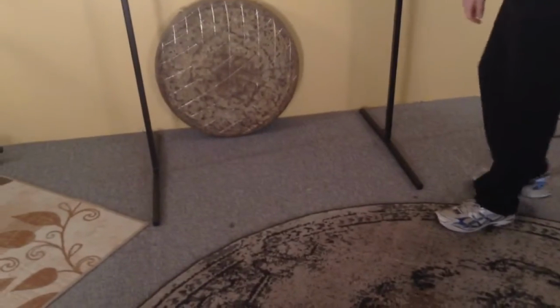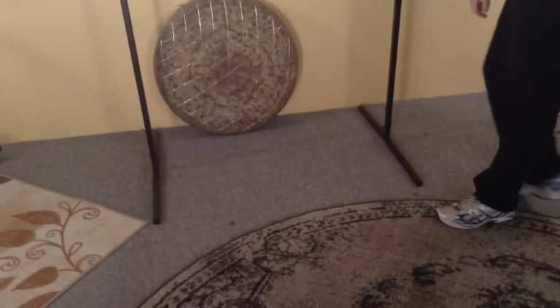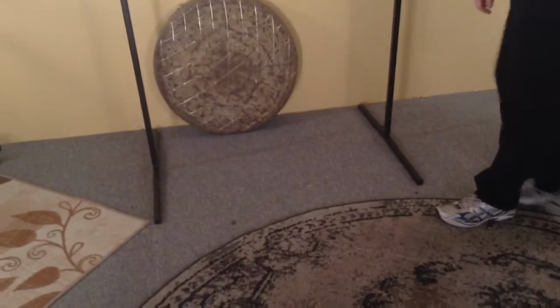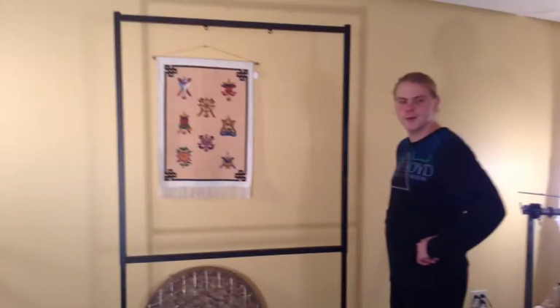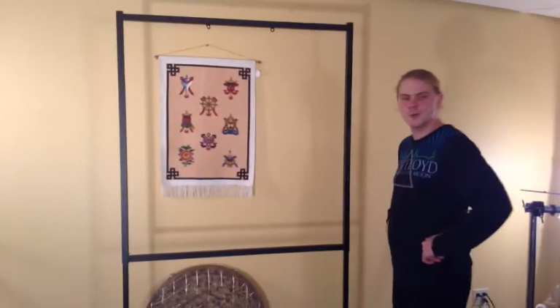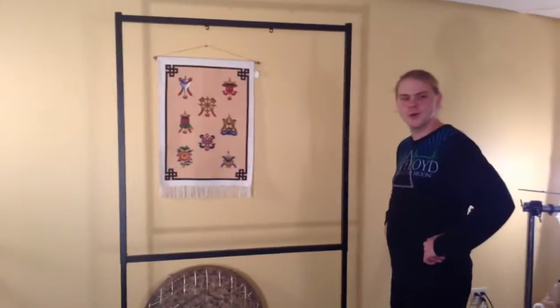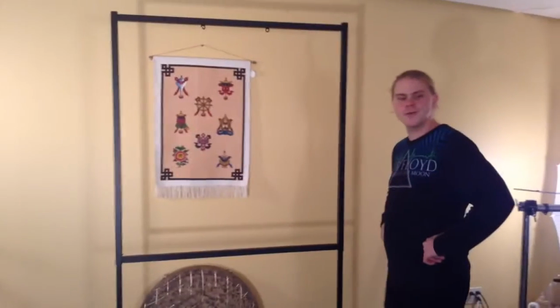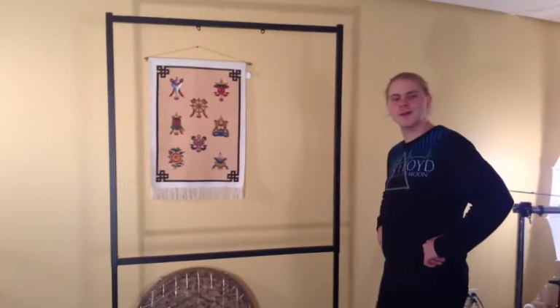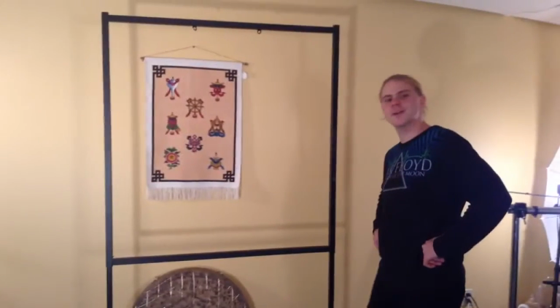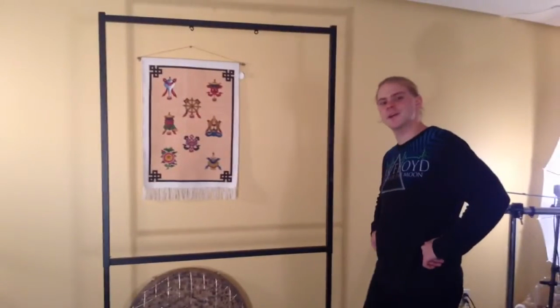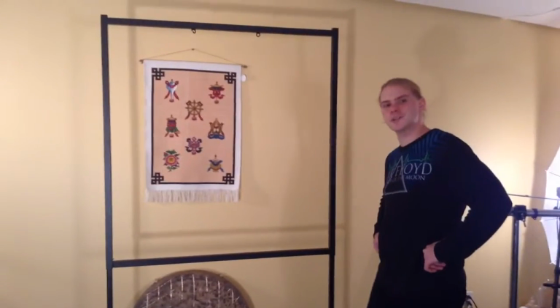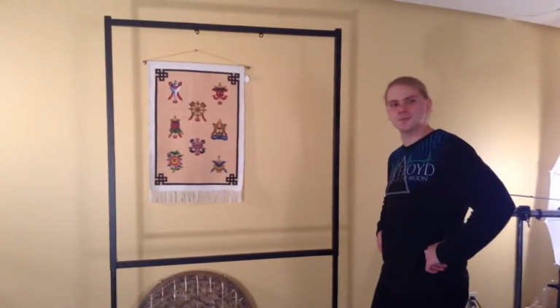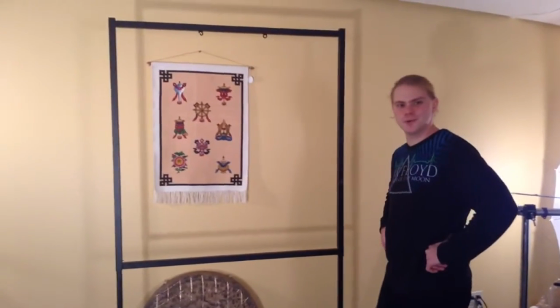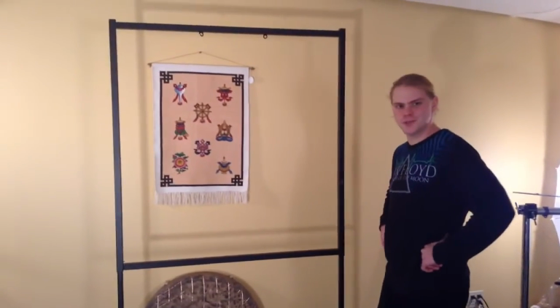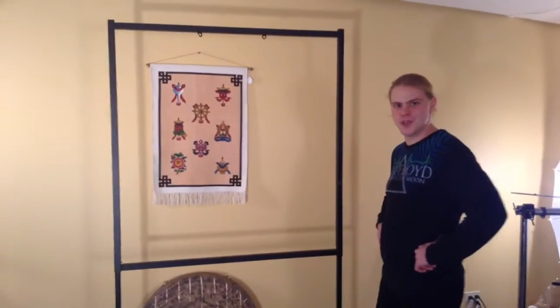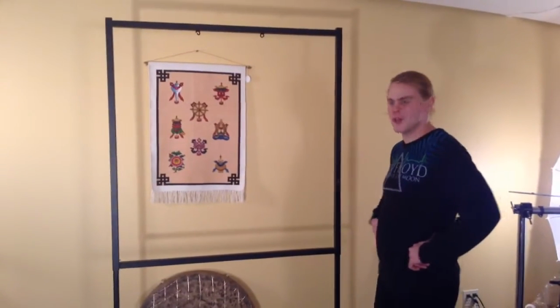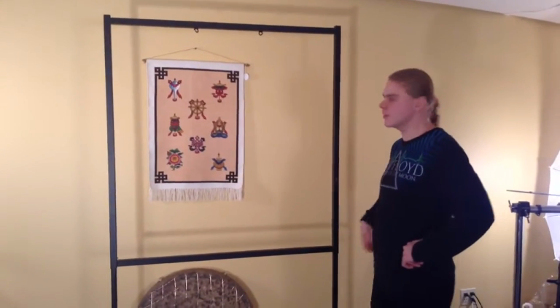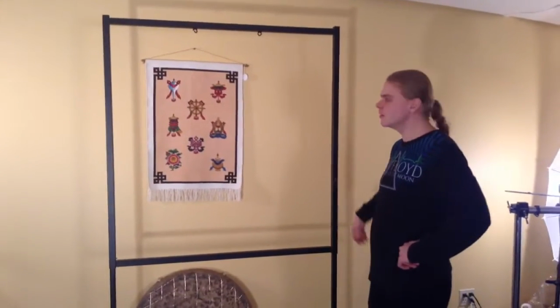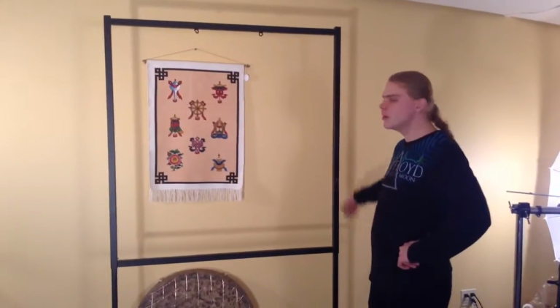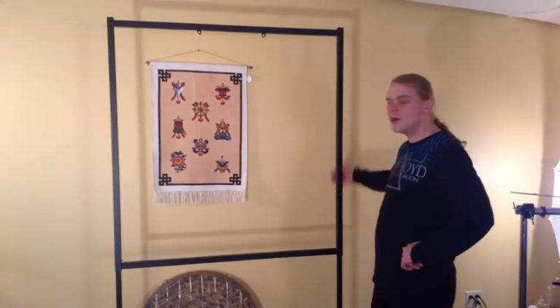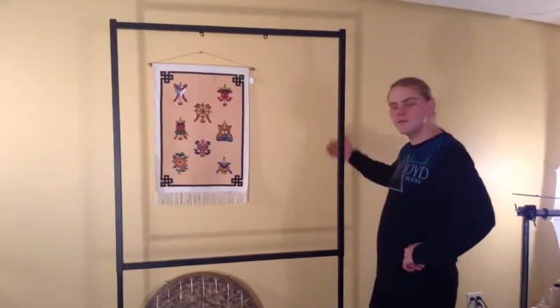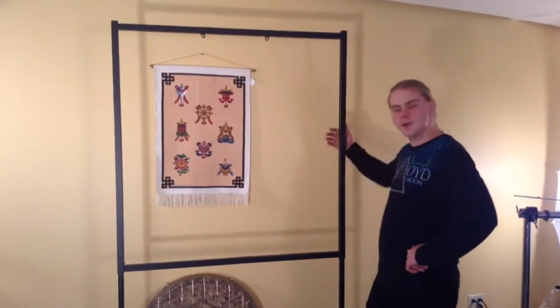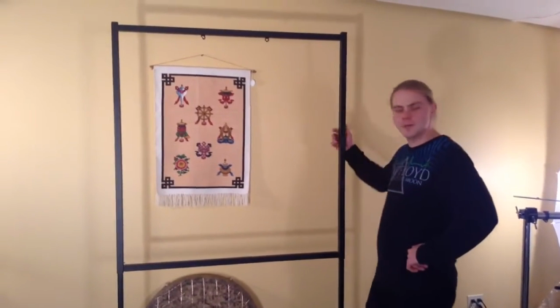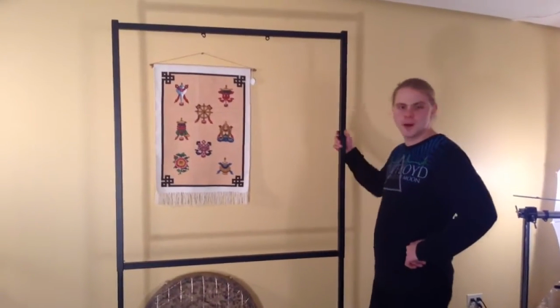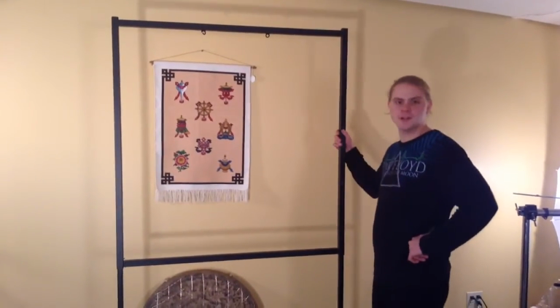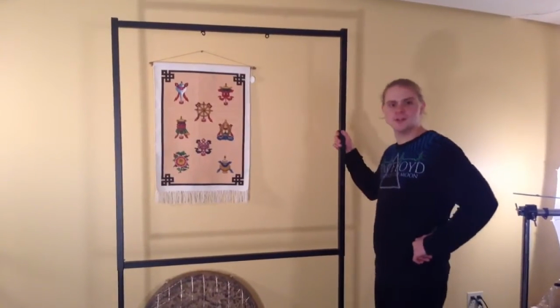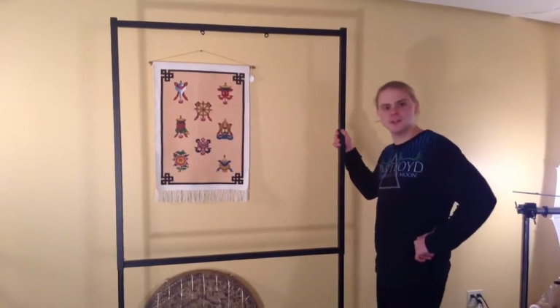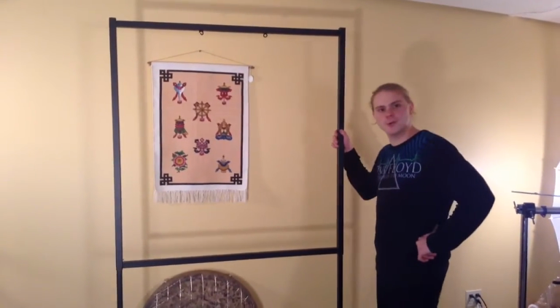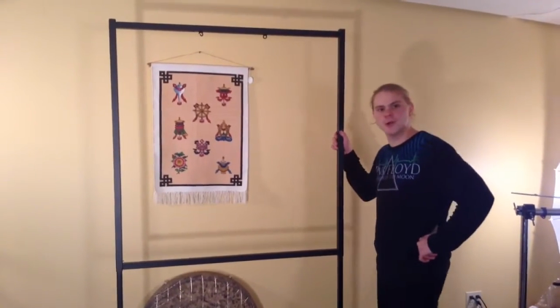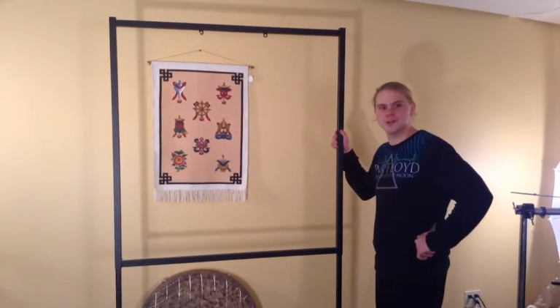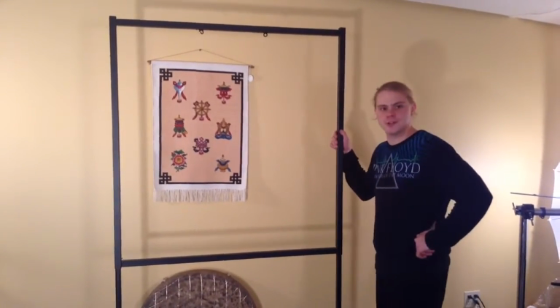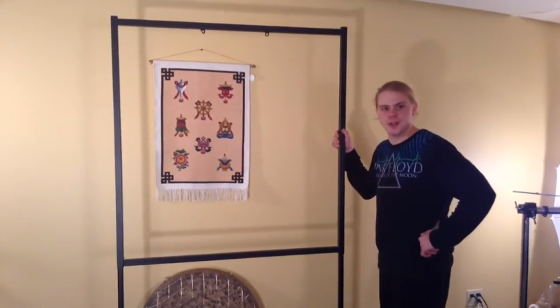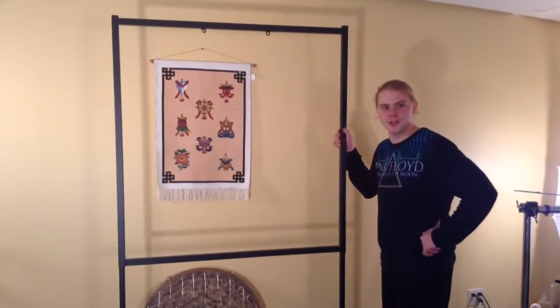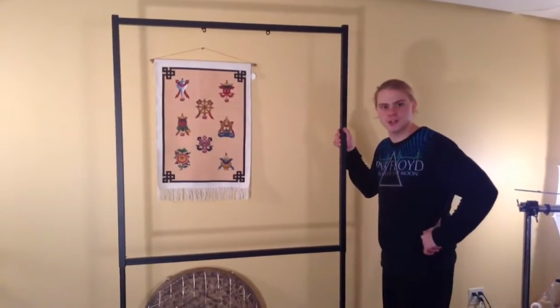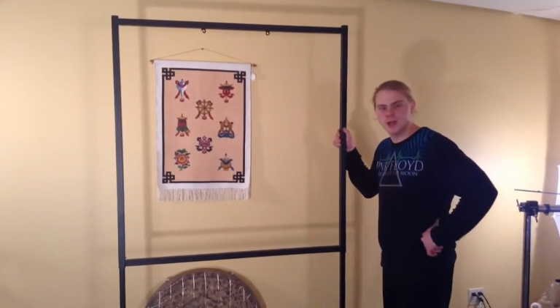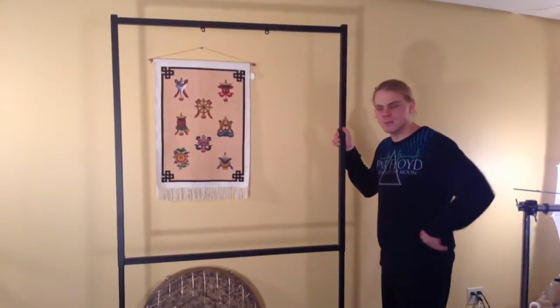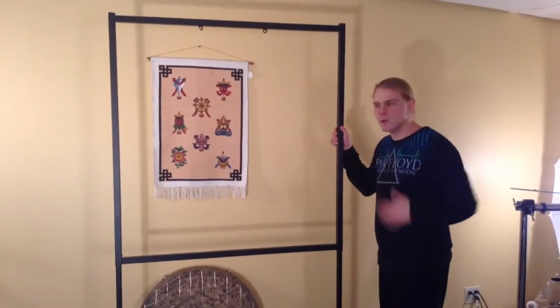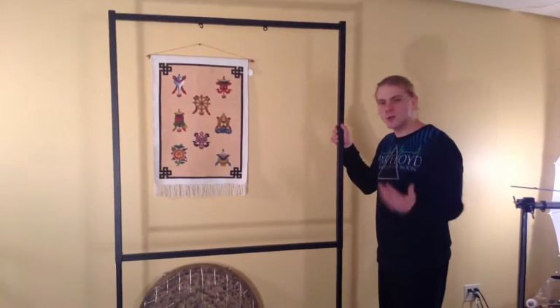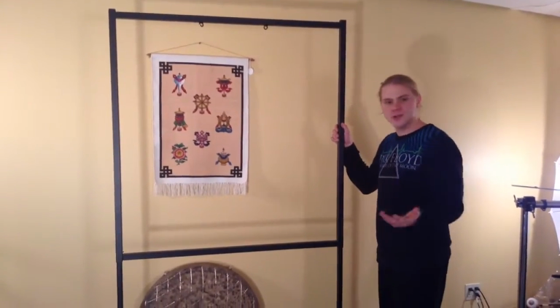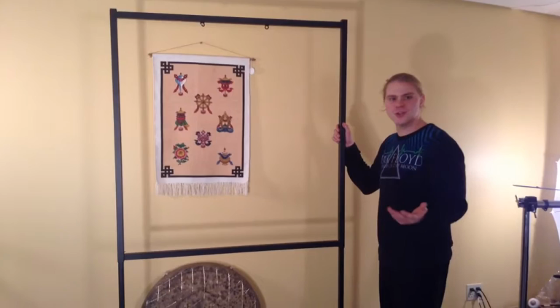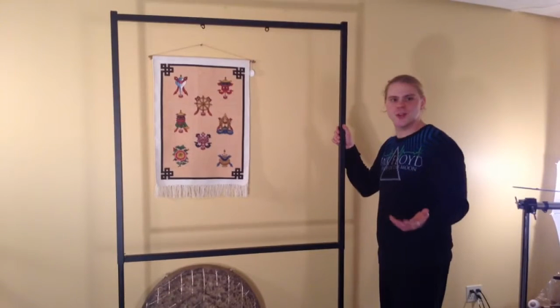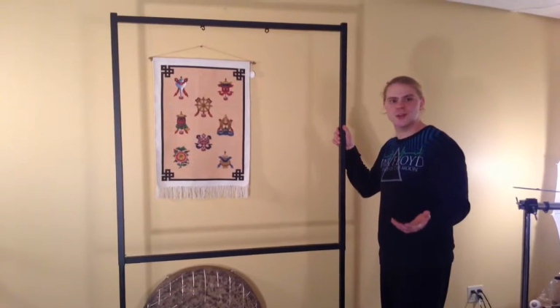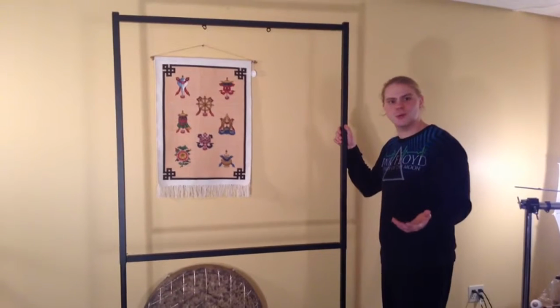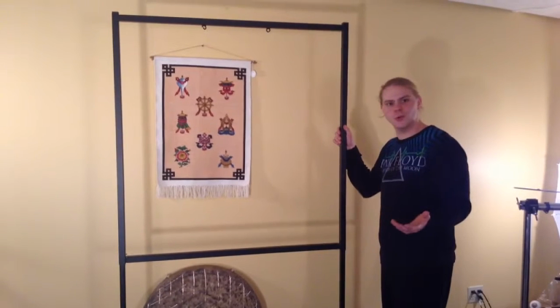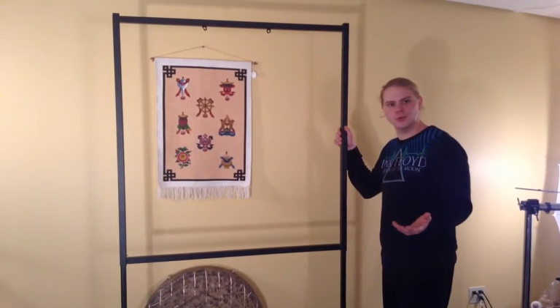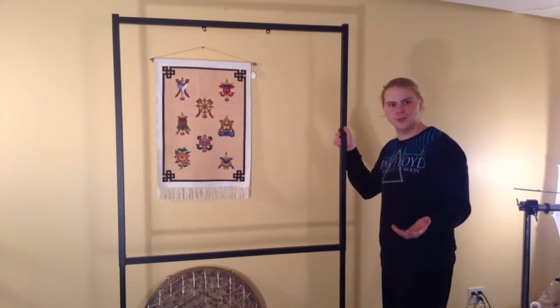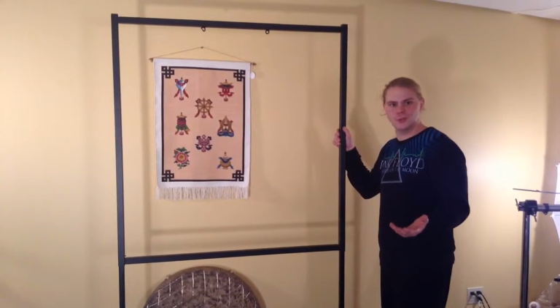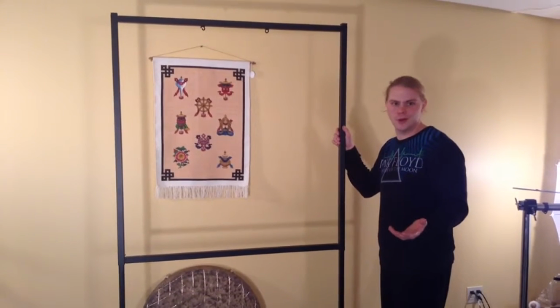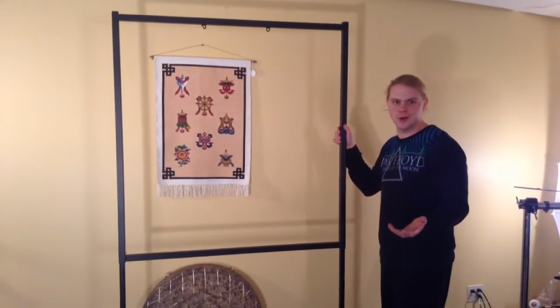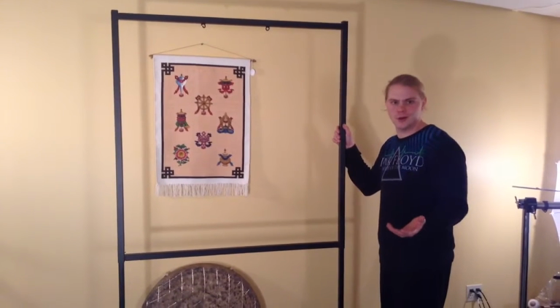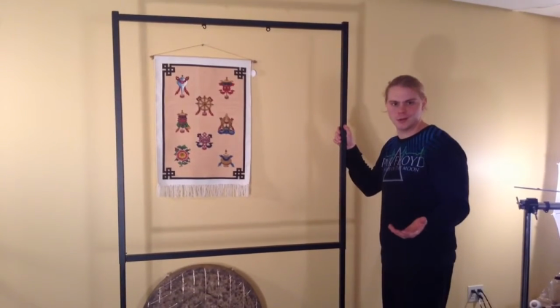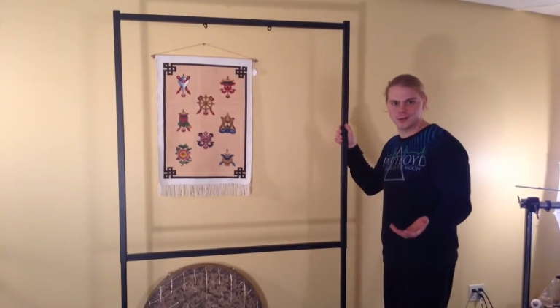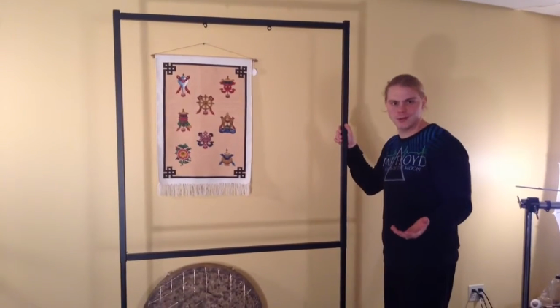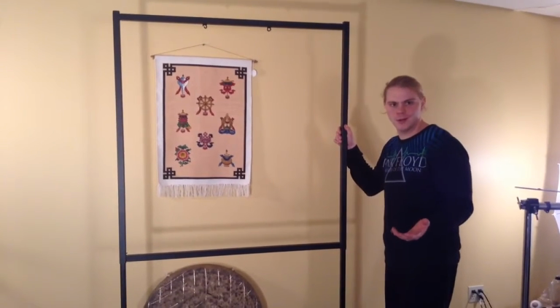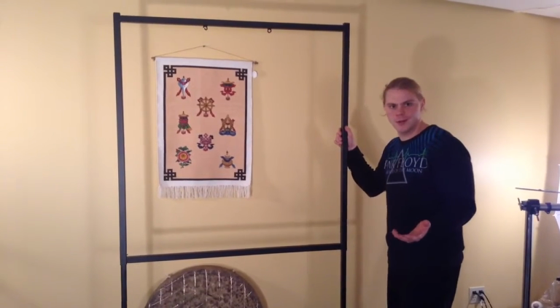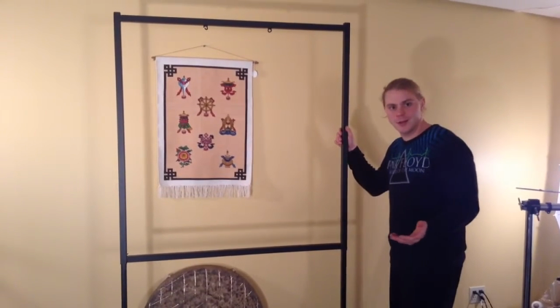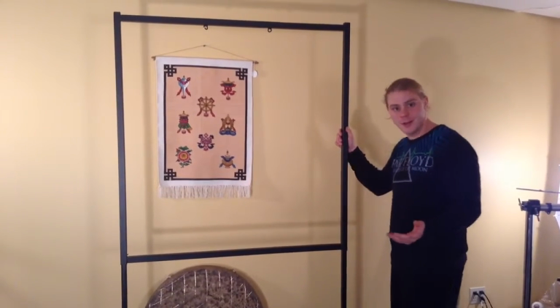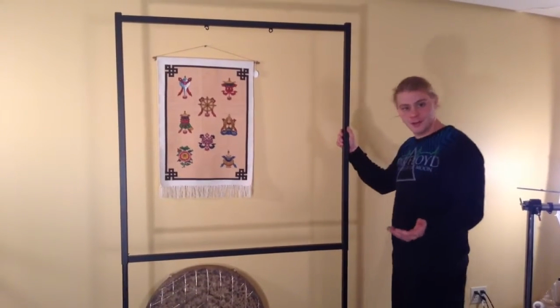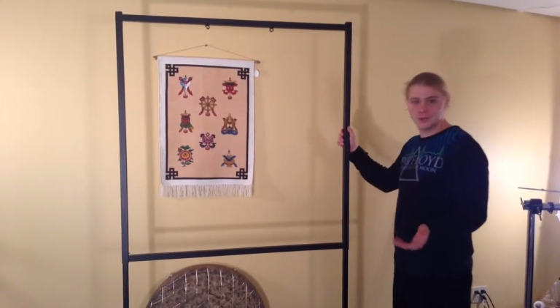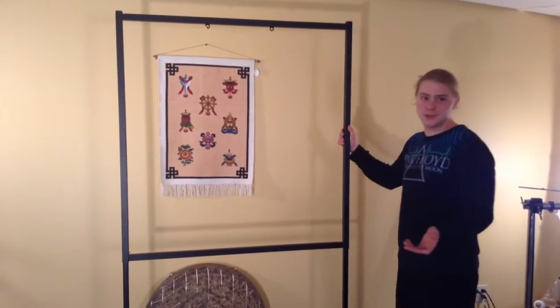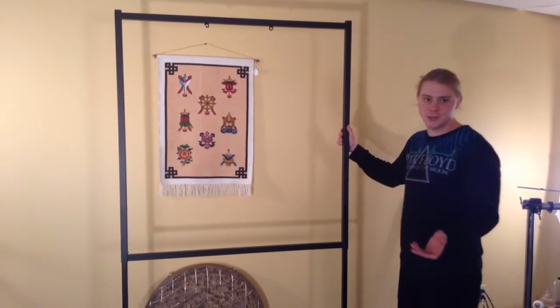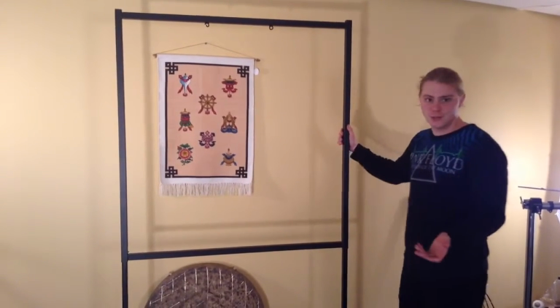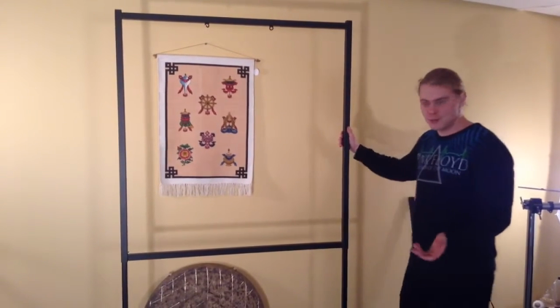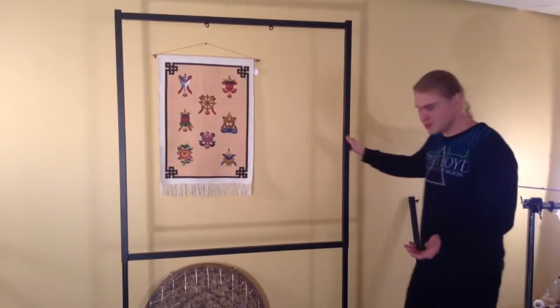We've had customers that love their Peiste square stands, but wish they could hold two gongs. Is there a solution?